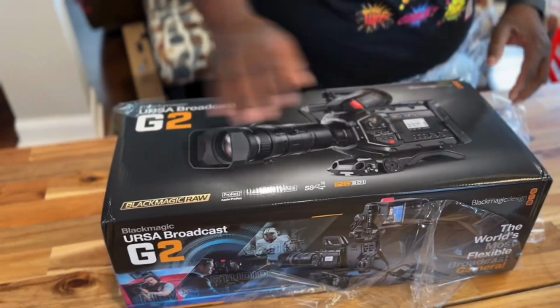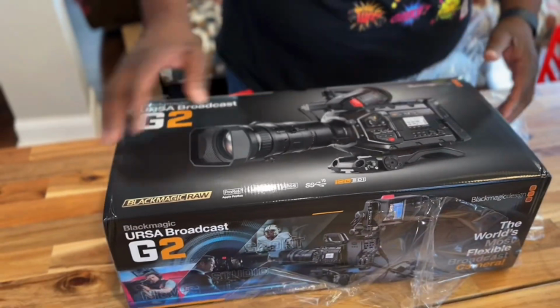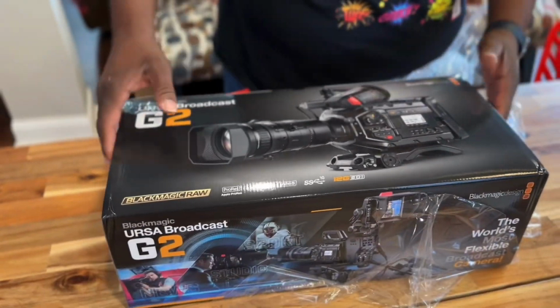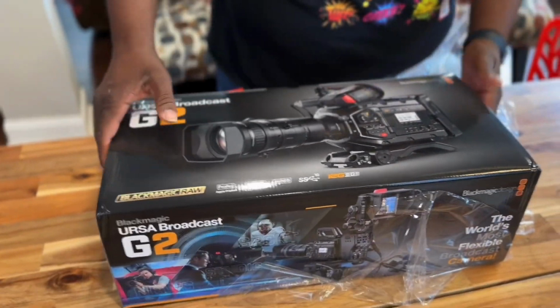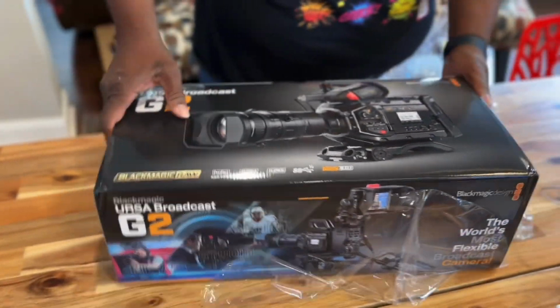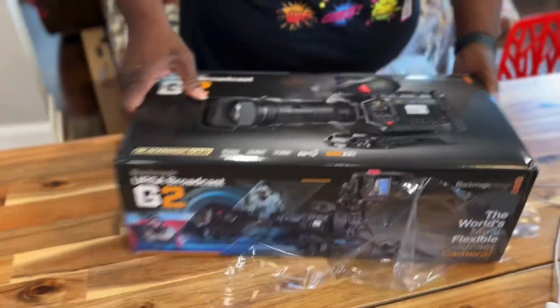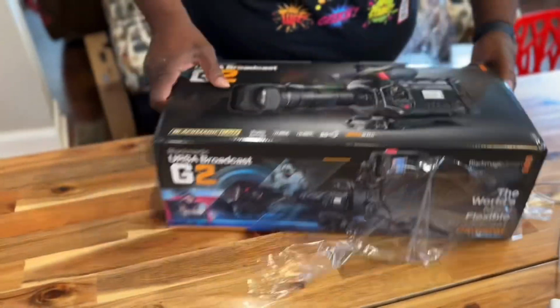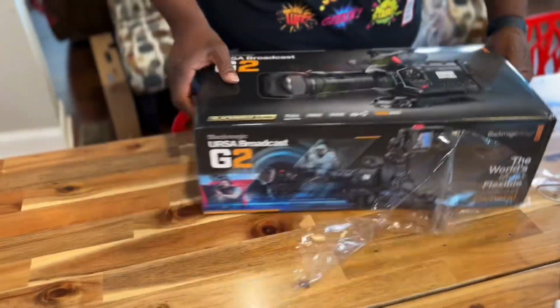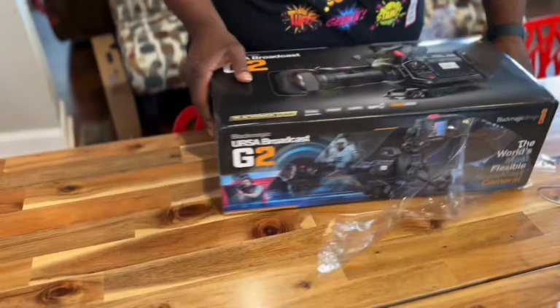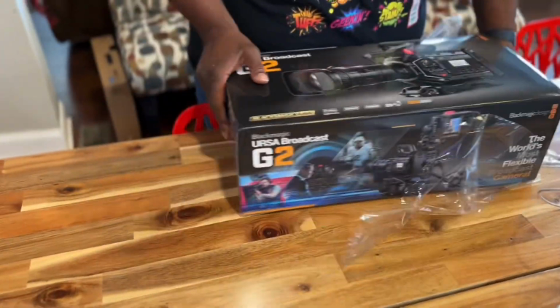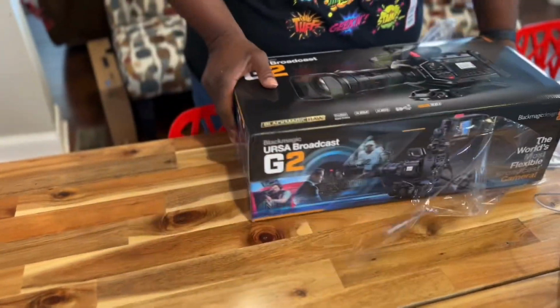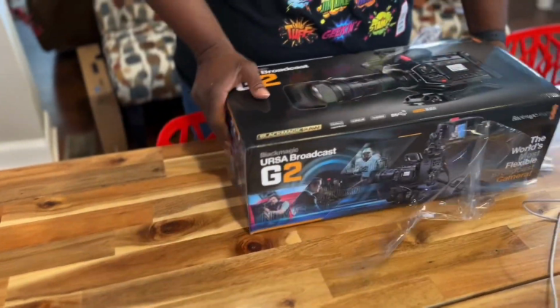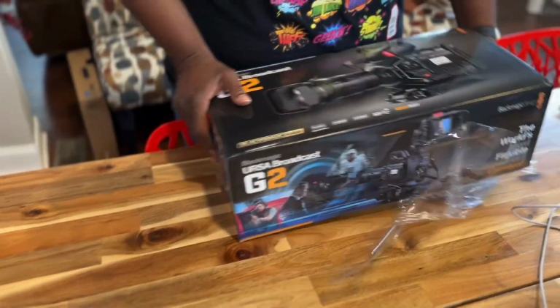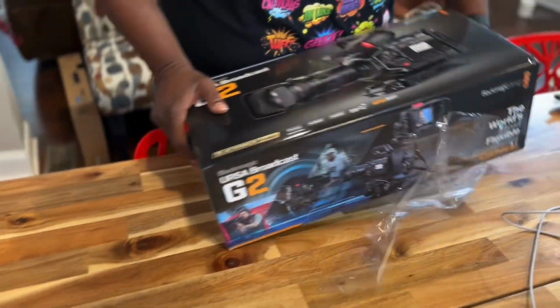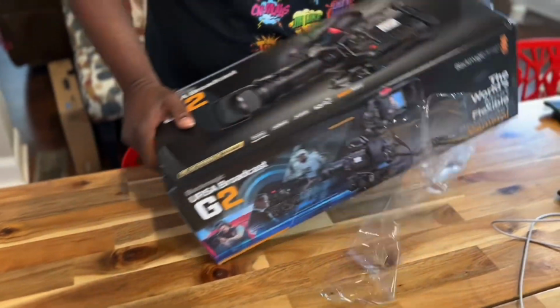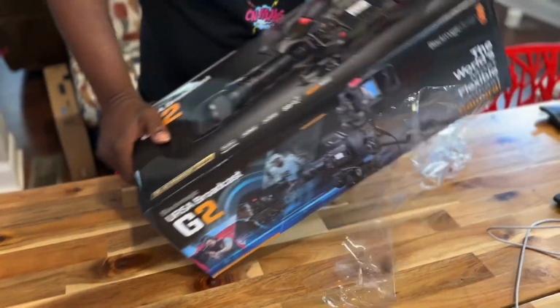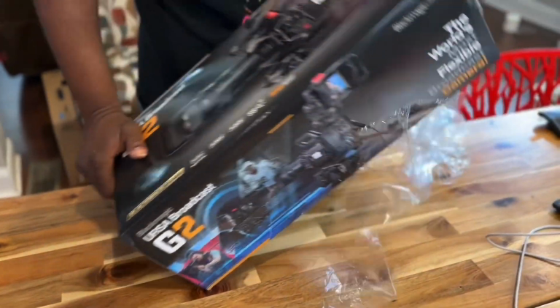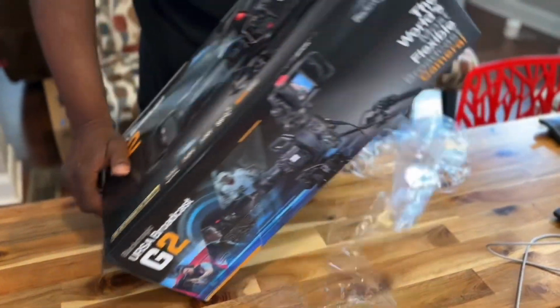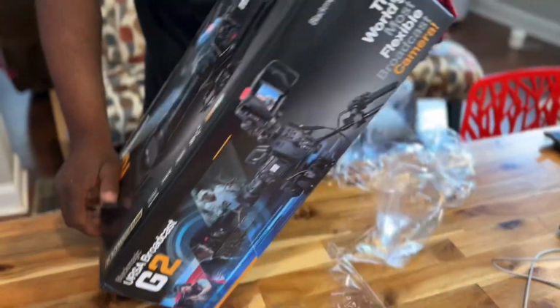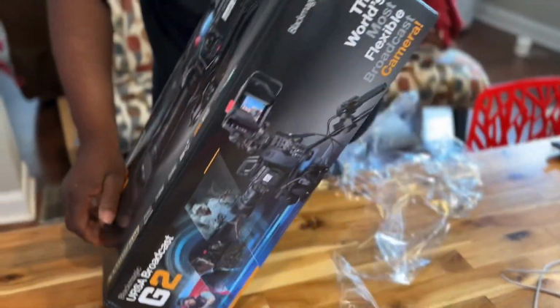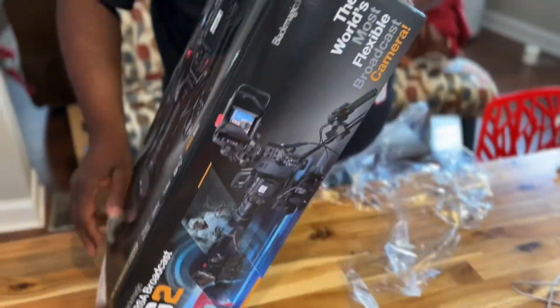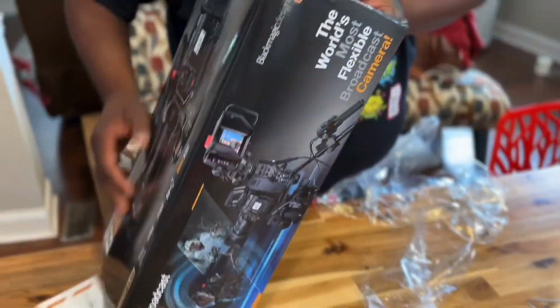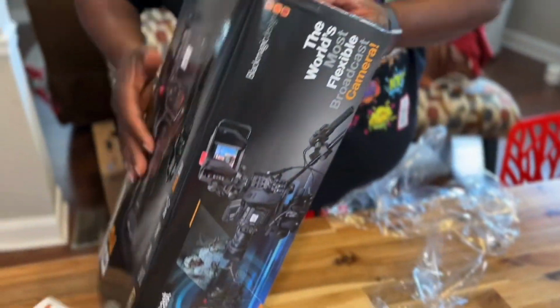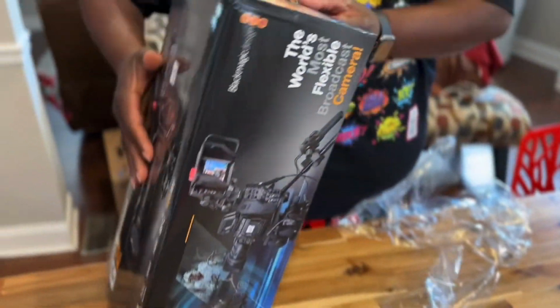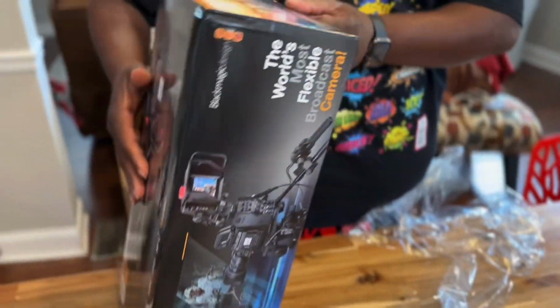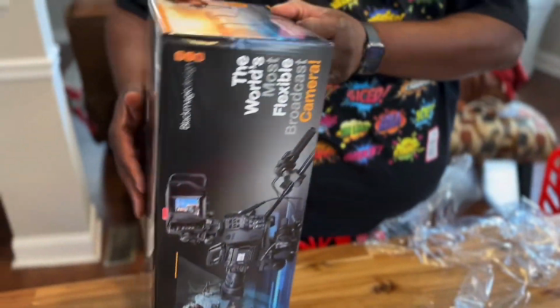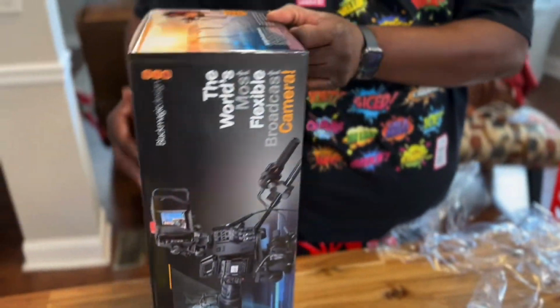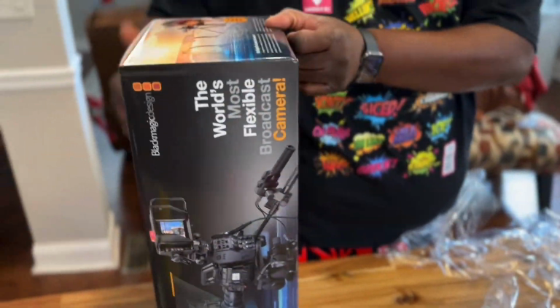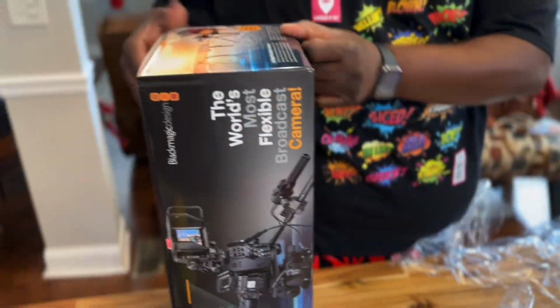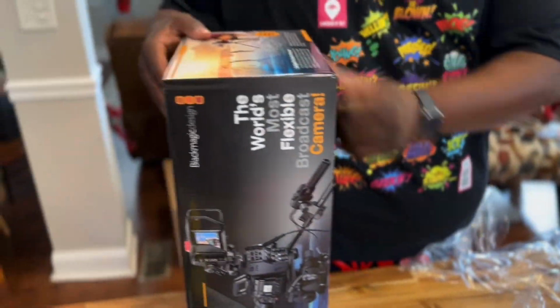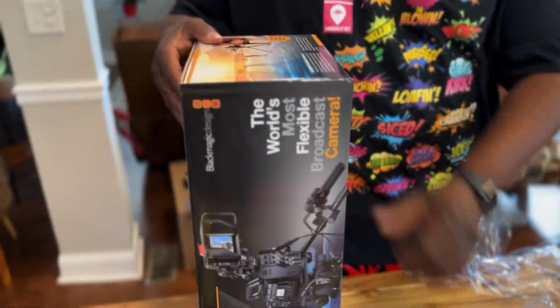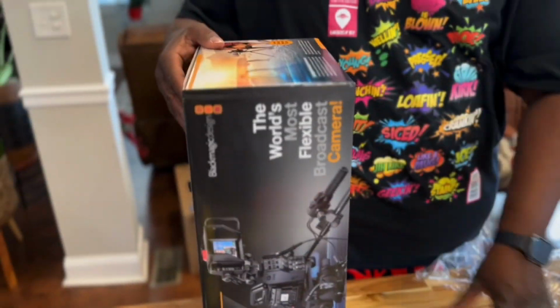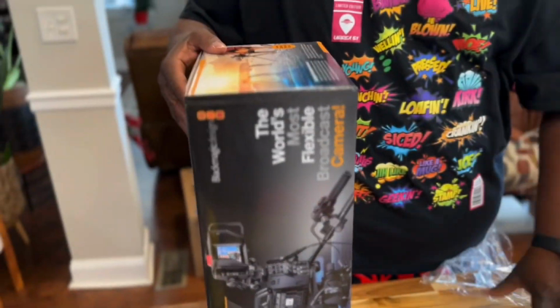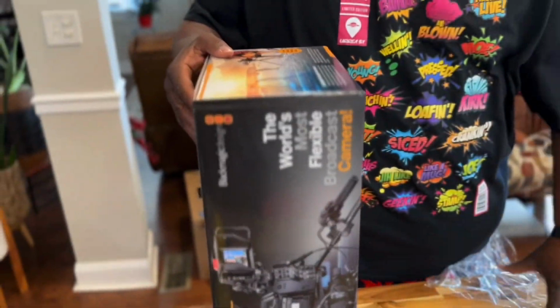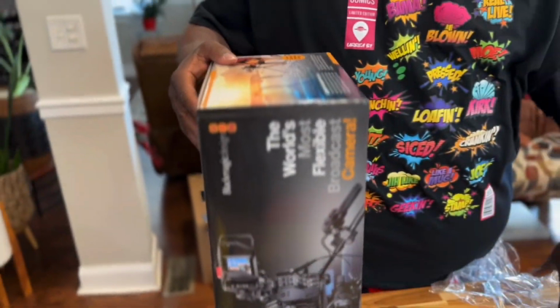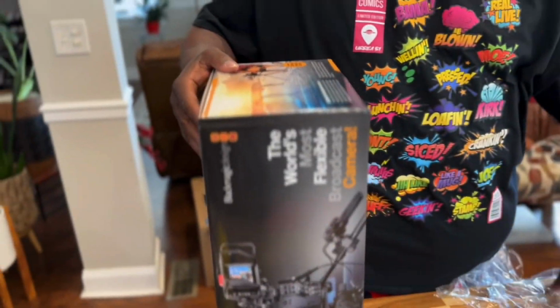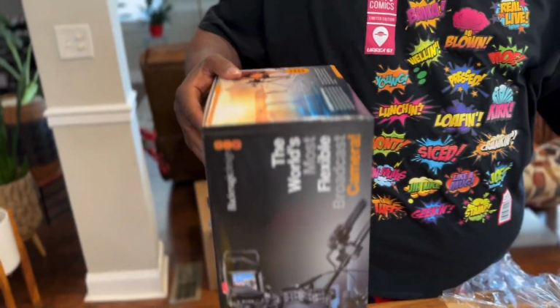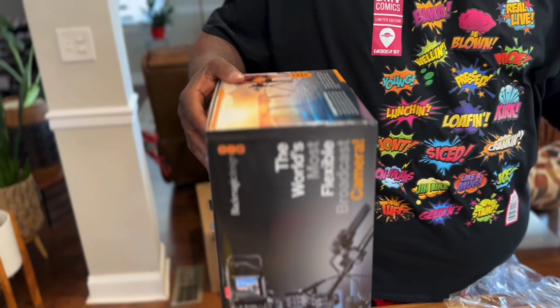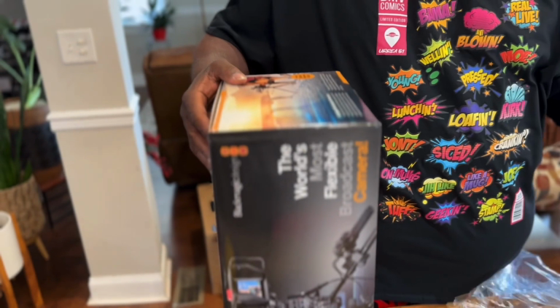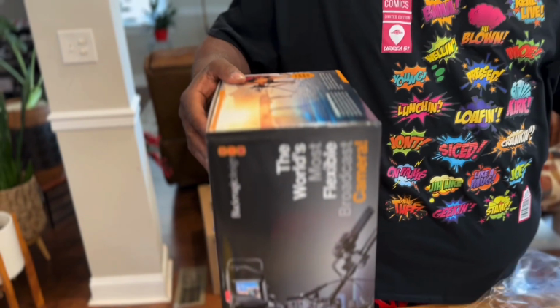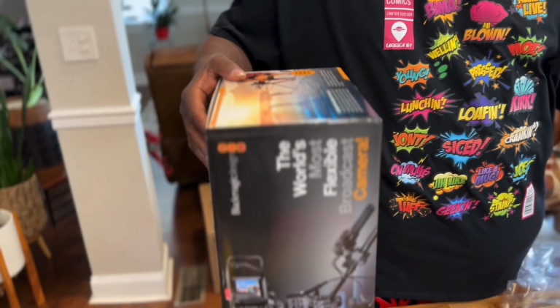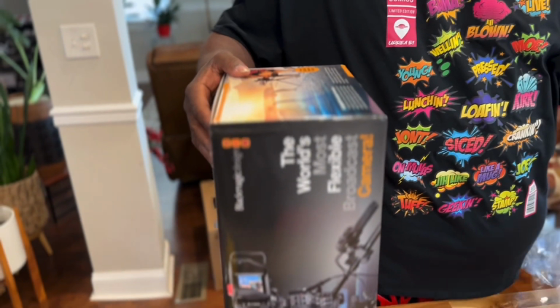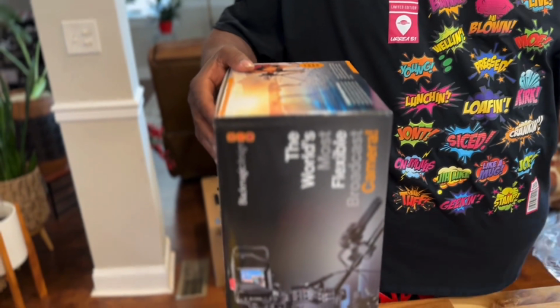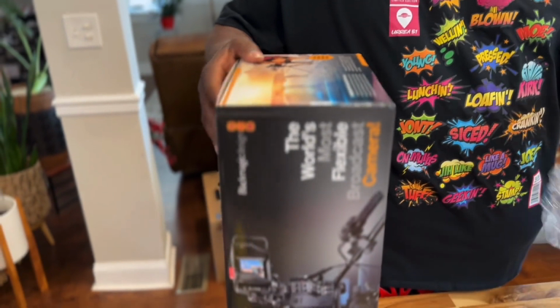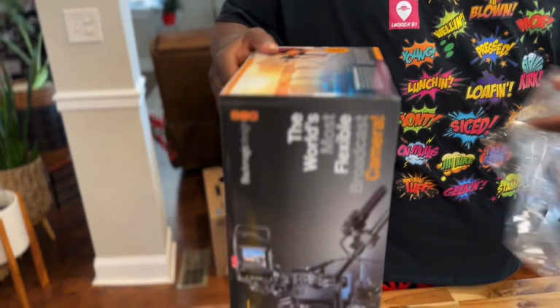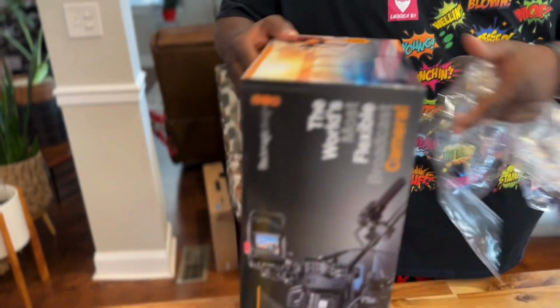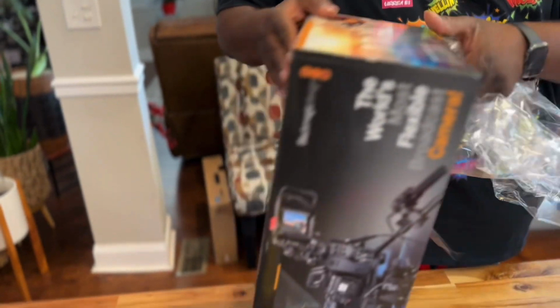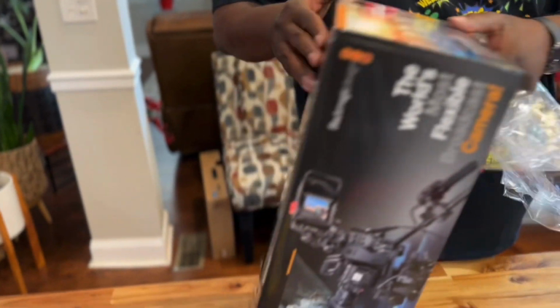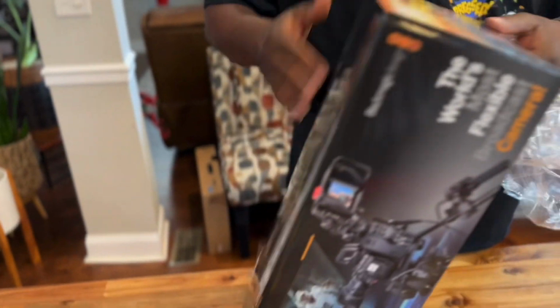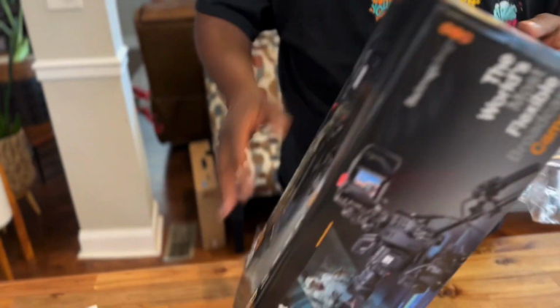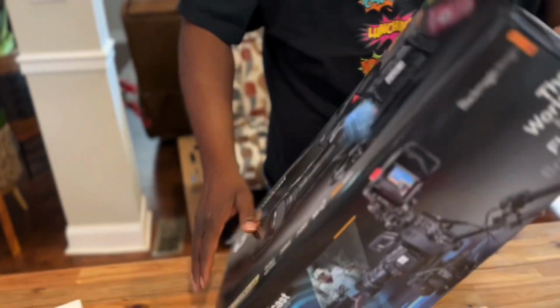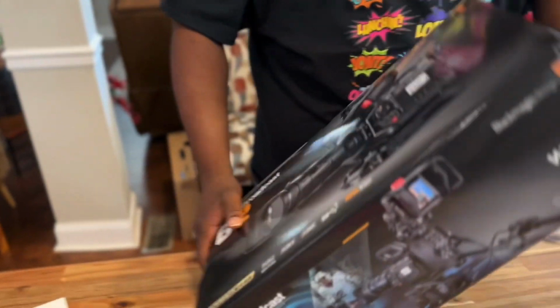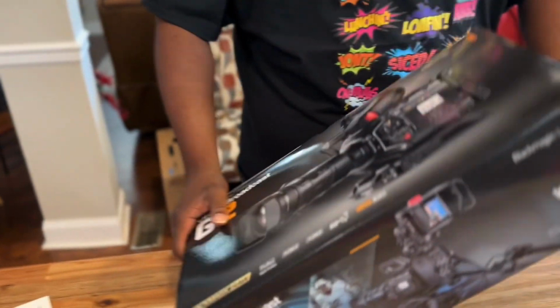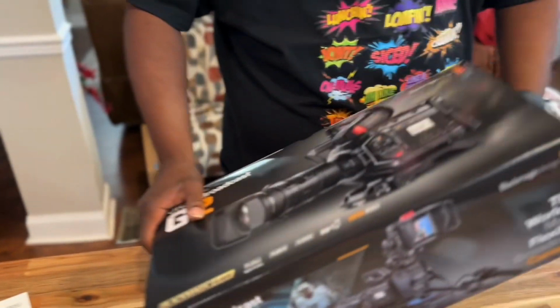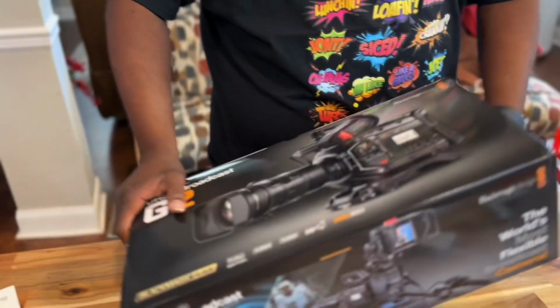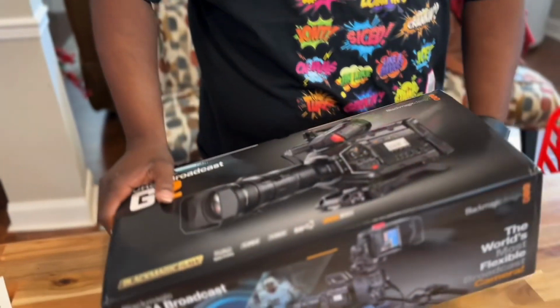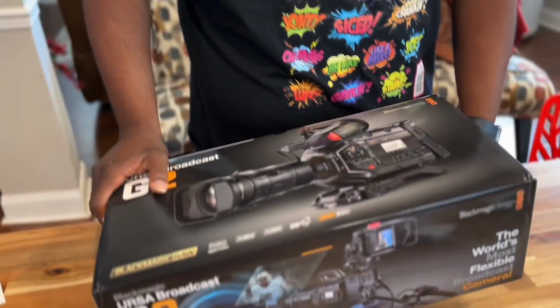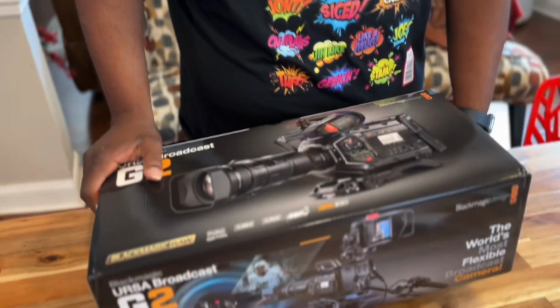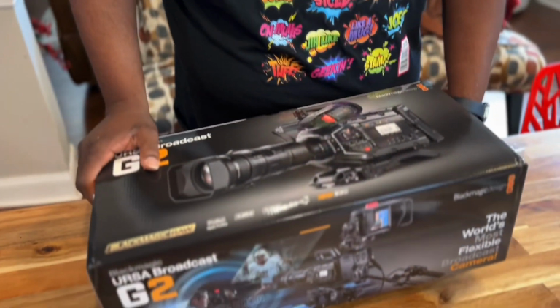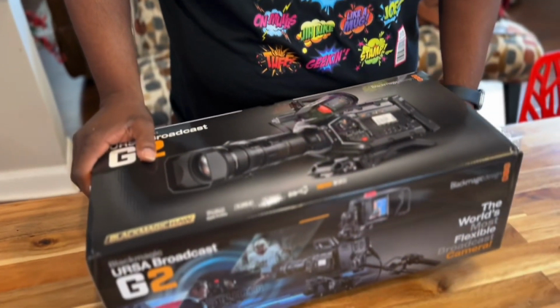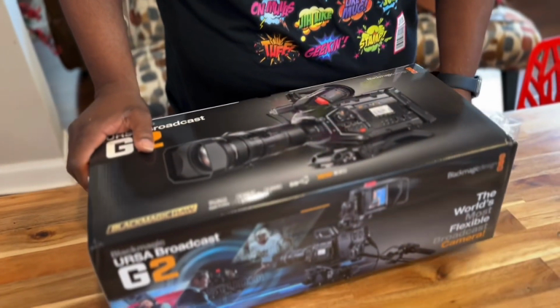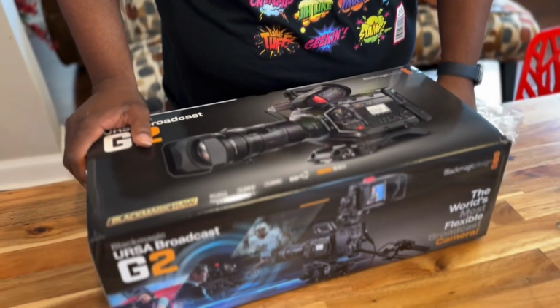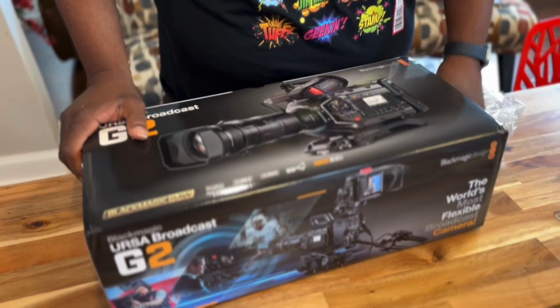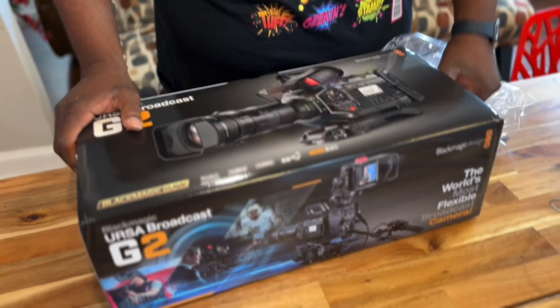Approximately seven or eight events a month, and this camera will be used for that.